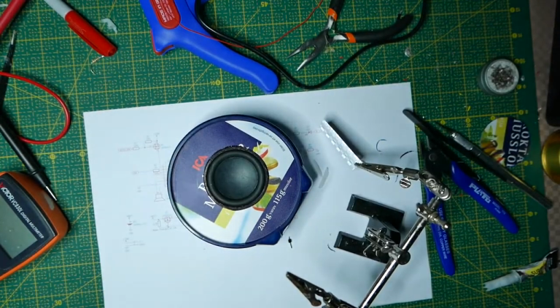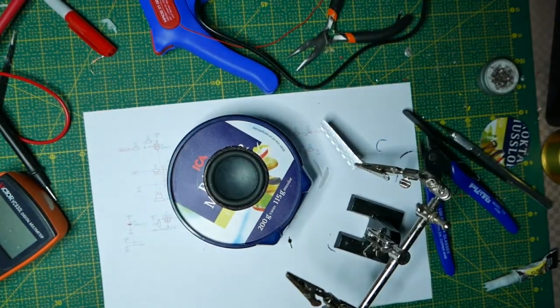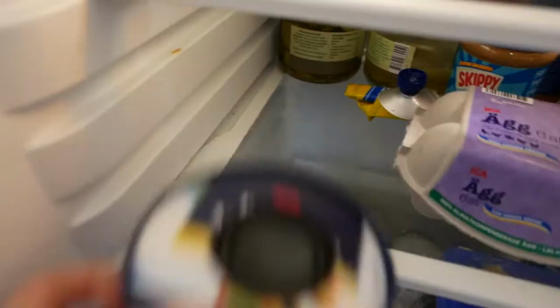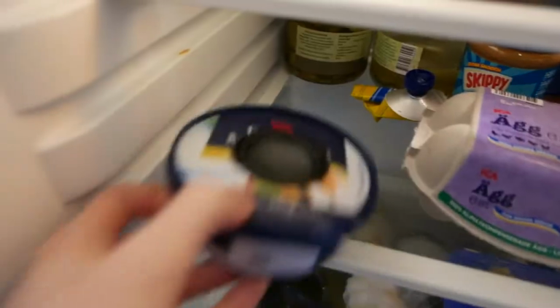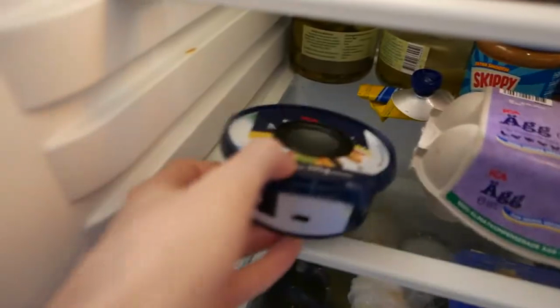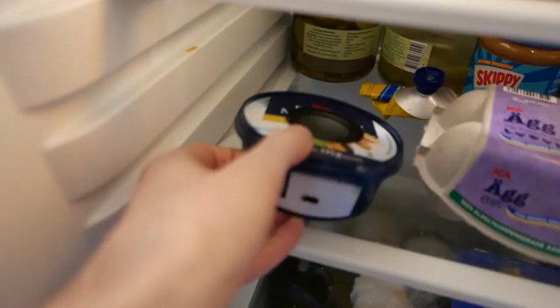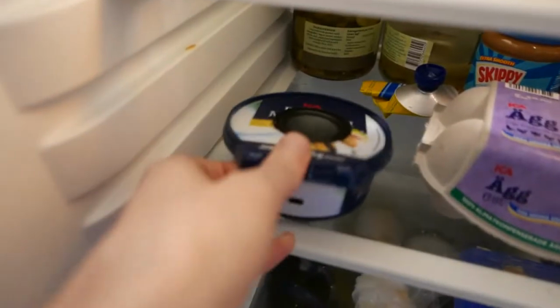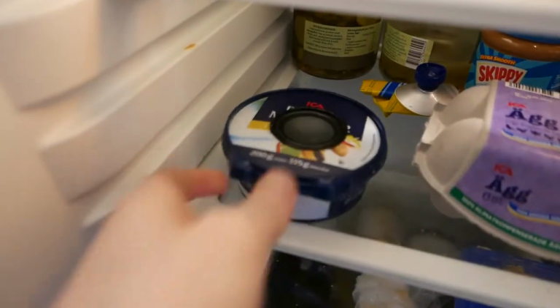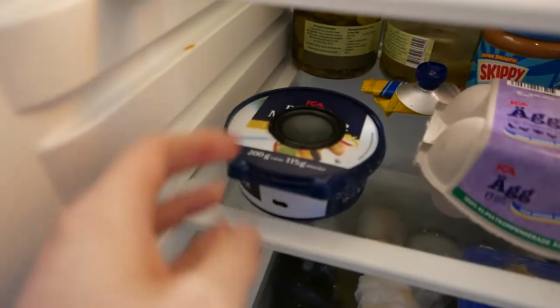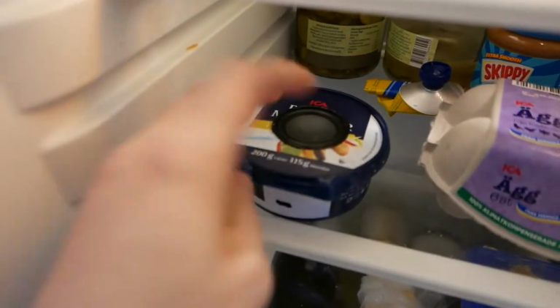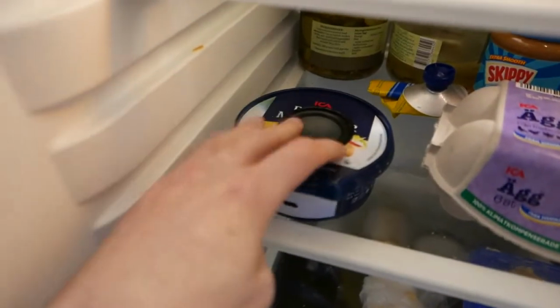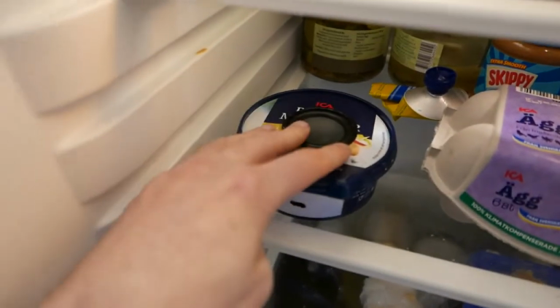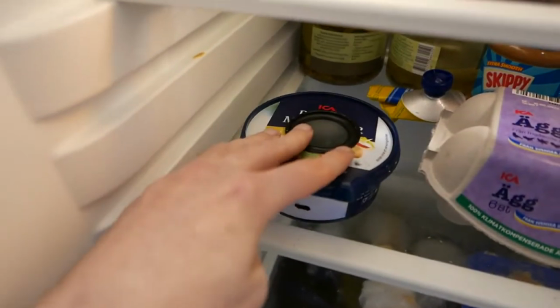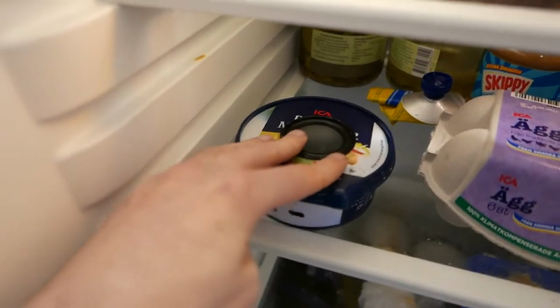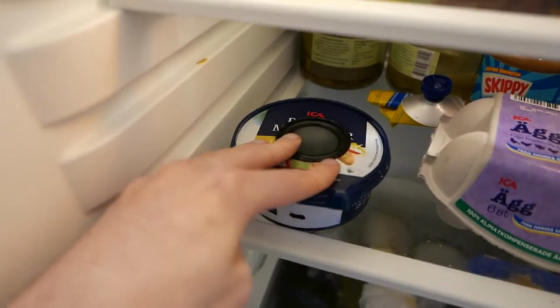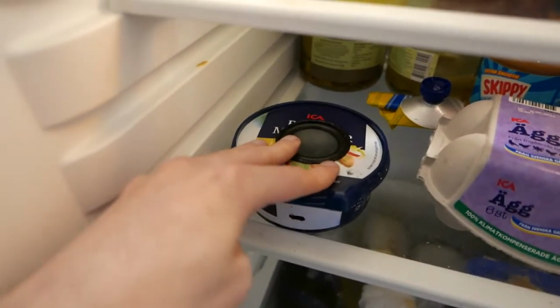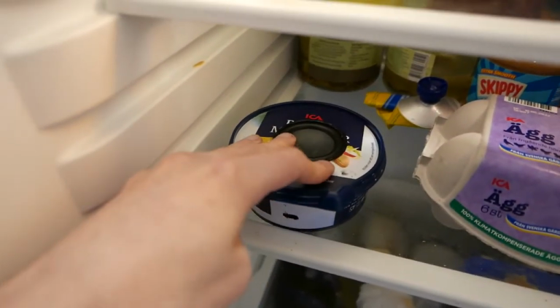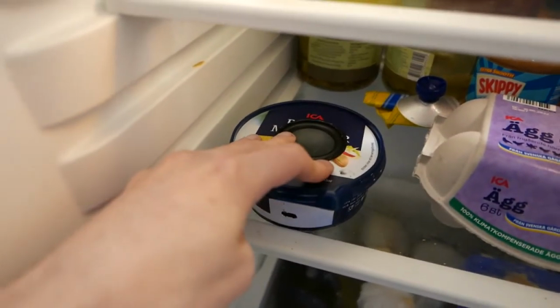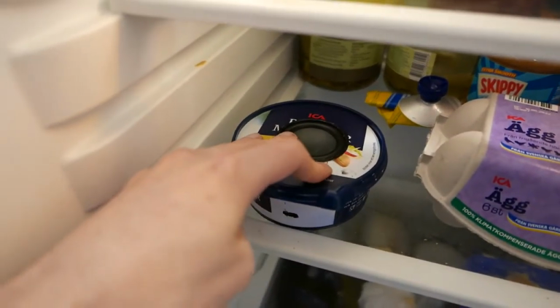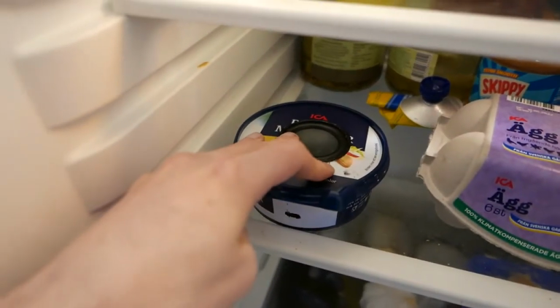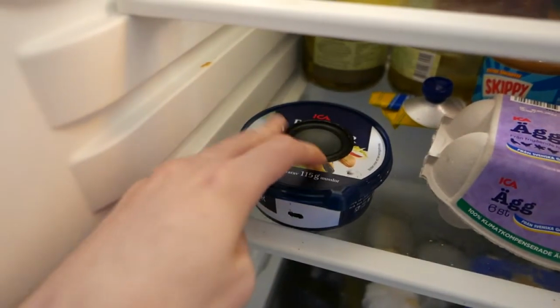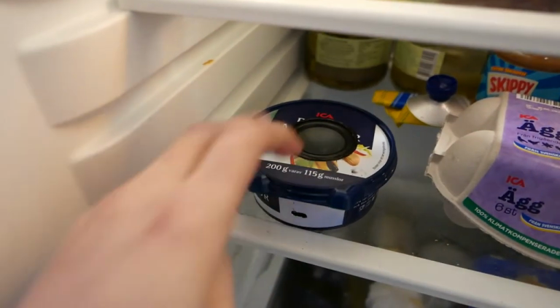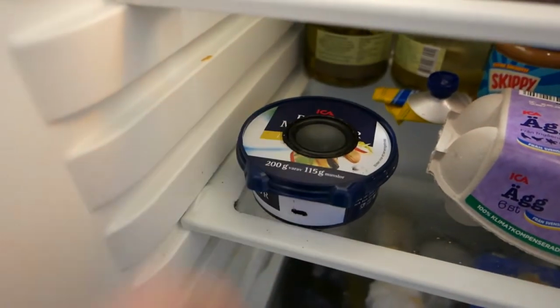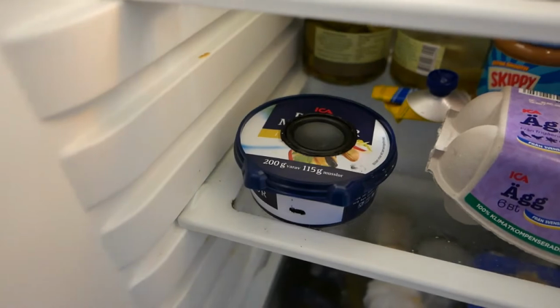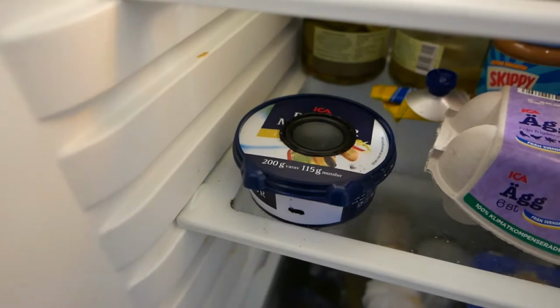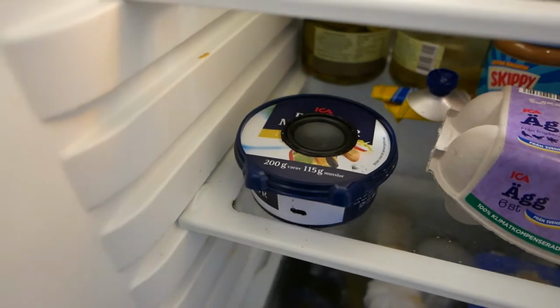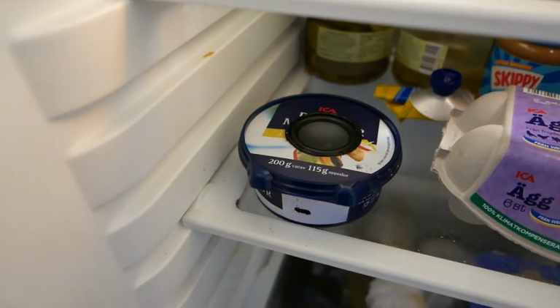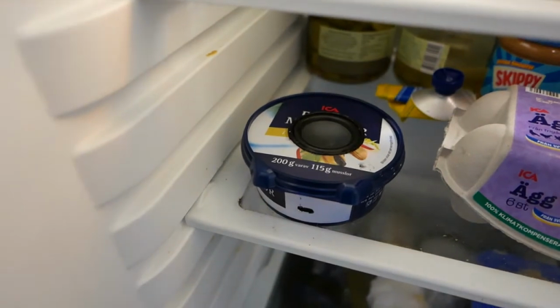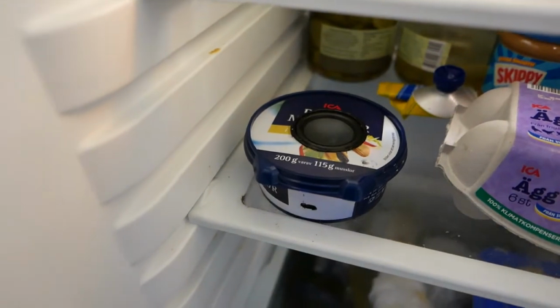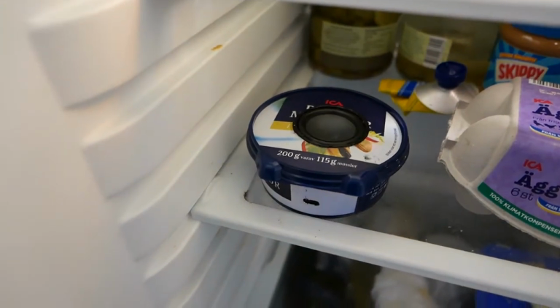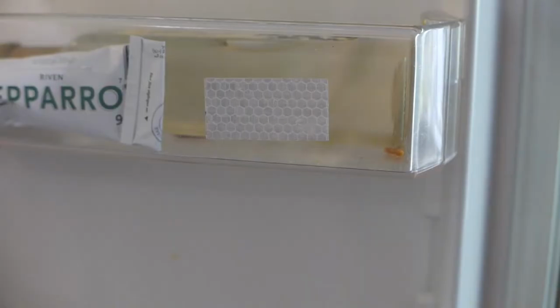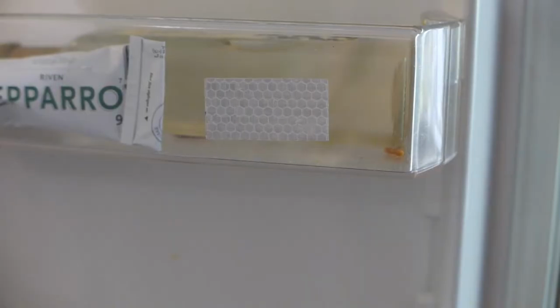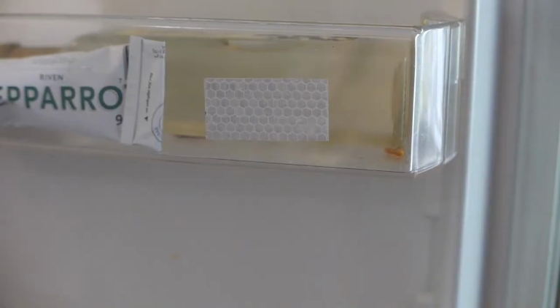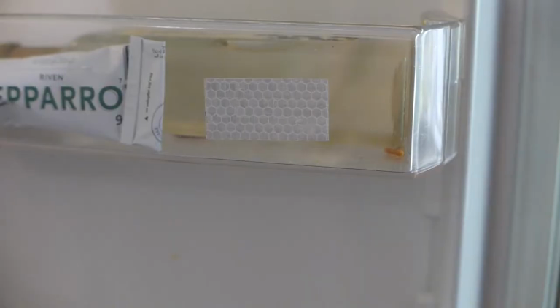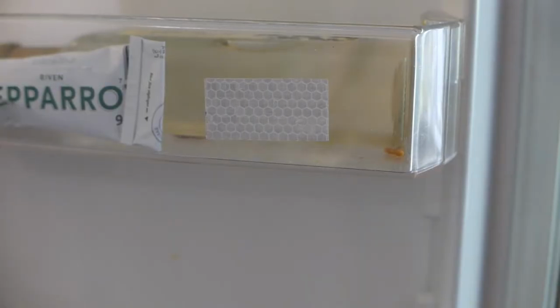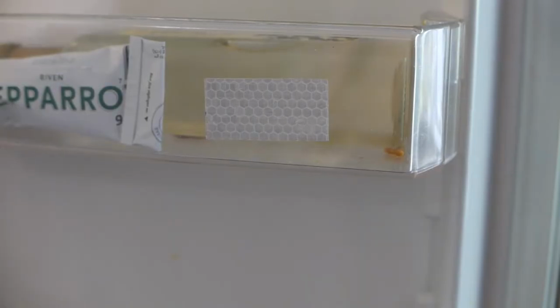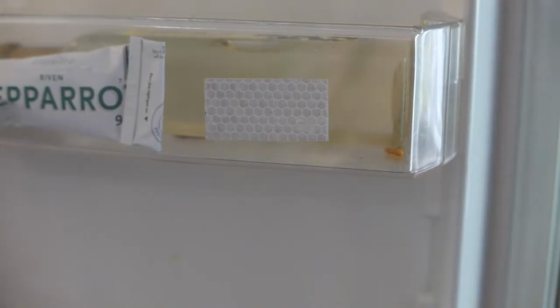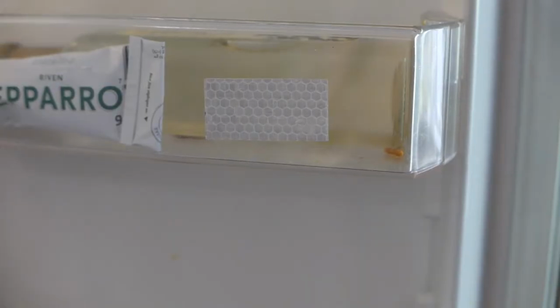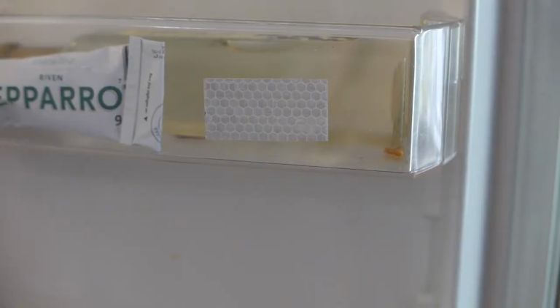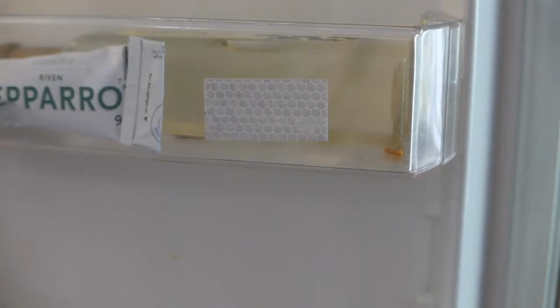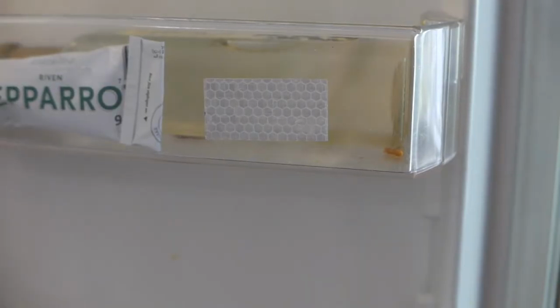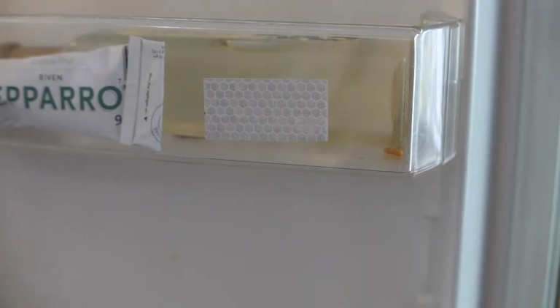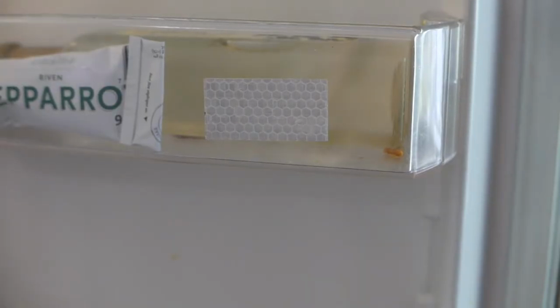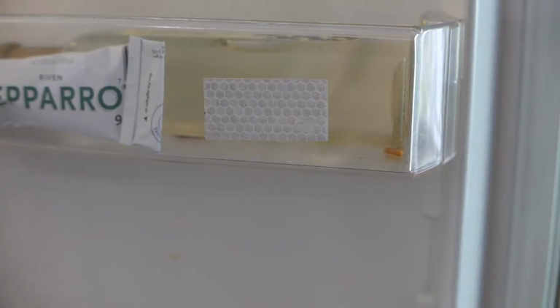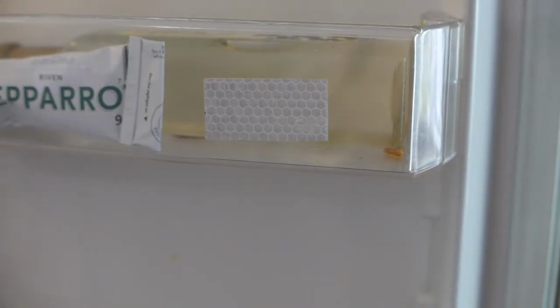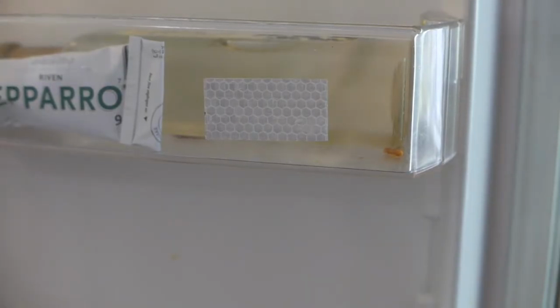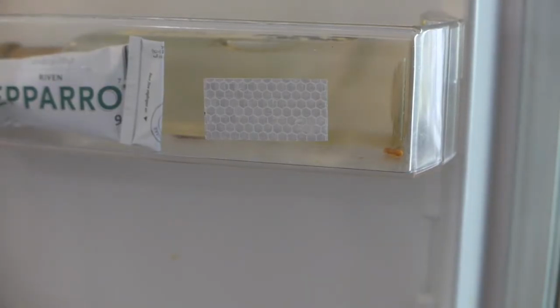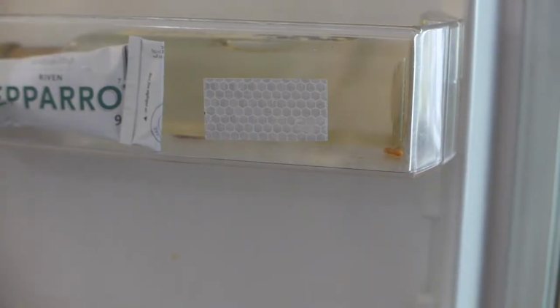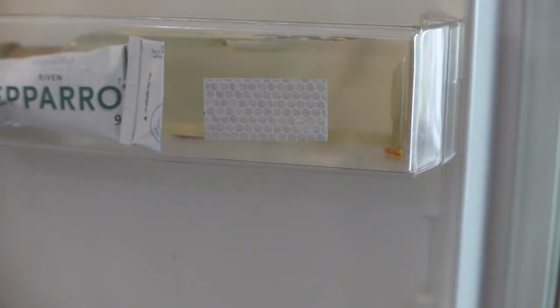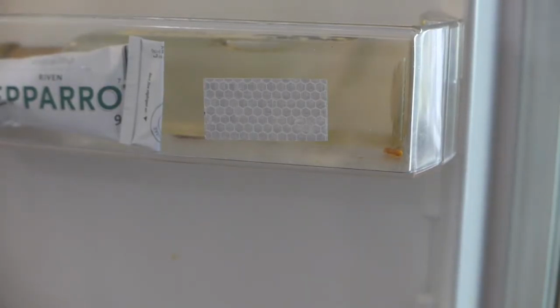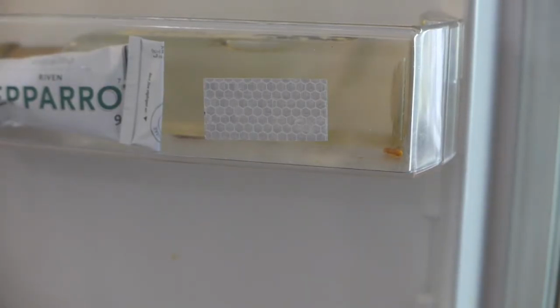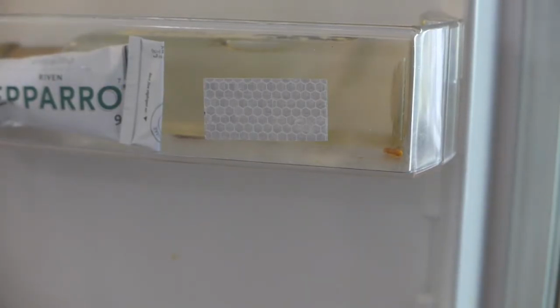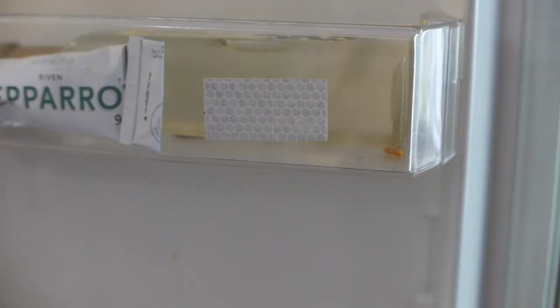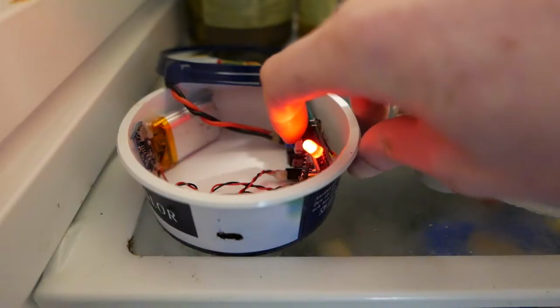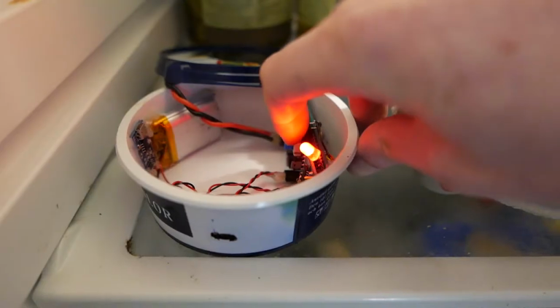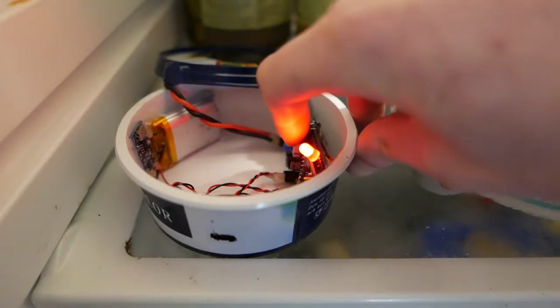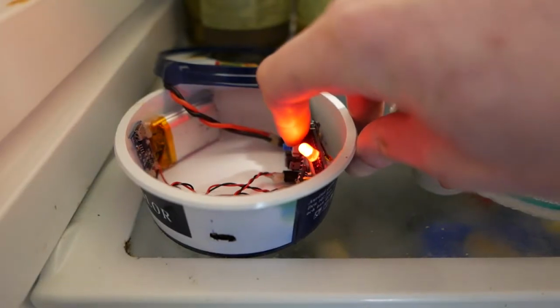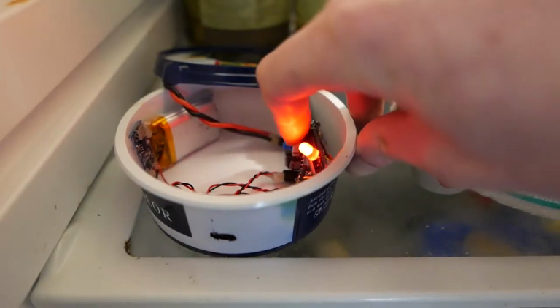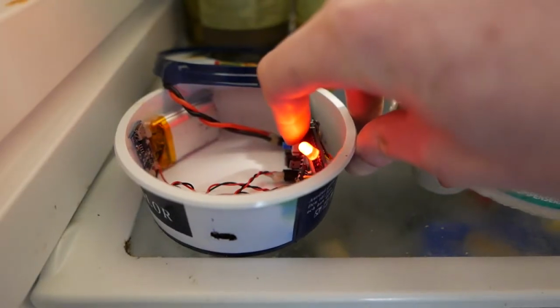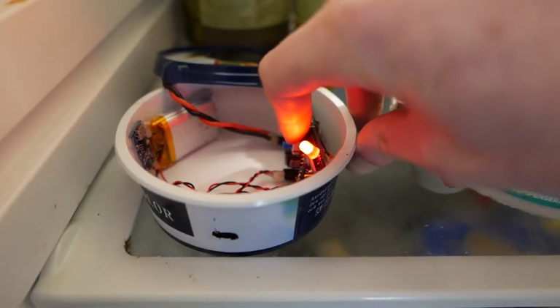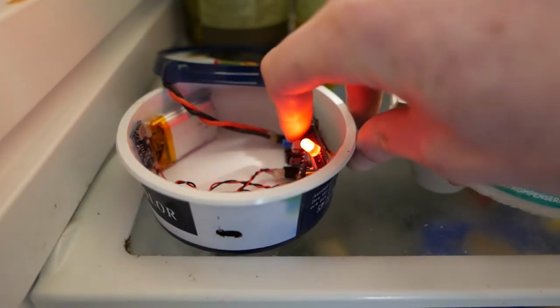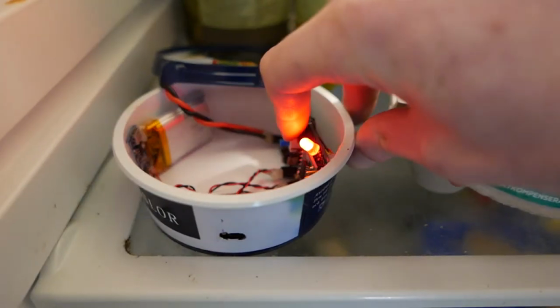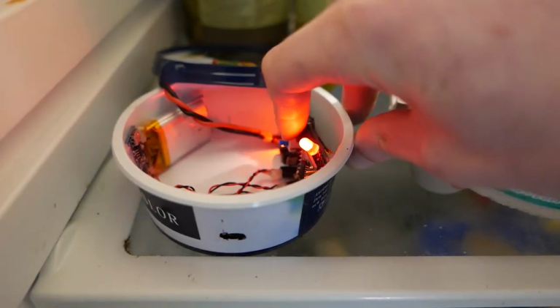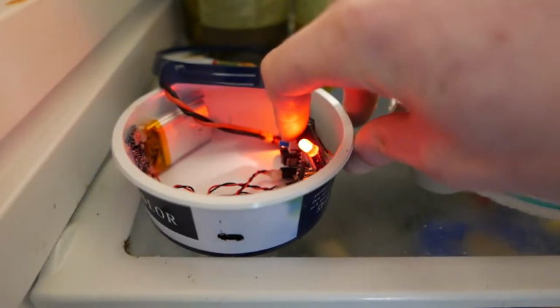And then you just place your inconspicuous jar in the fridge, add some reflex tape to detect the door, and hit the calibration button.